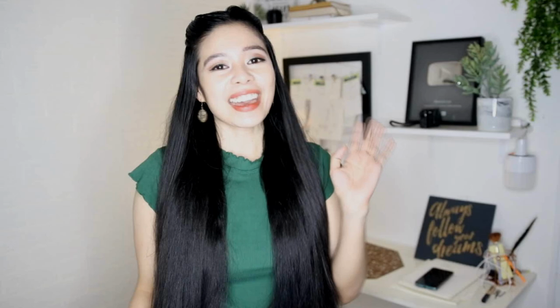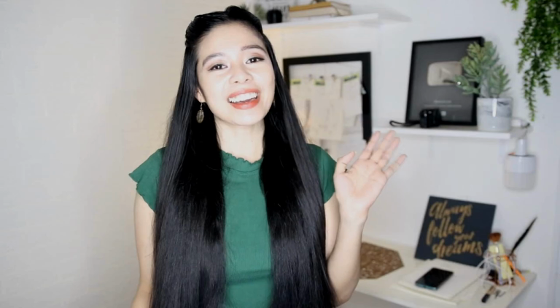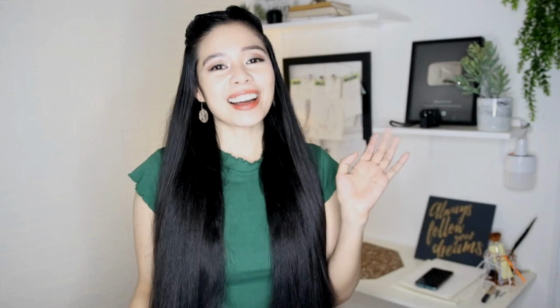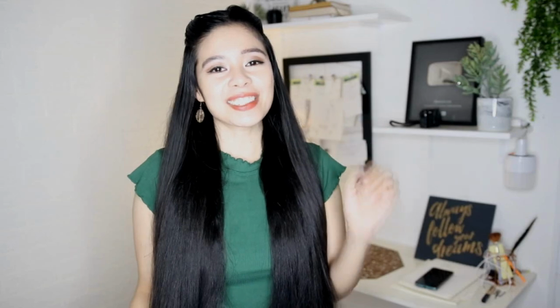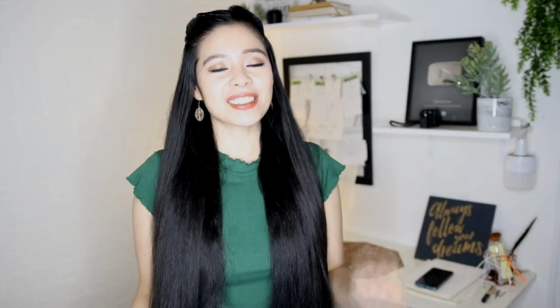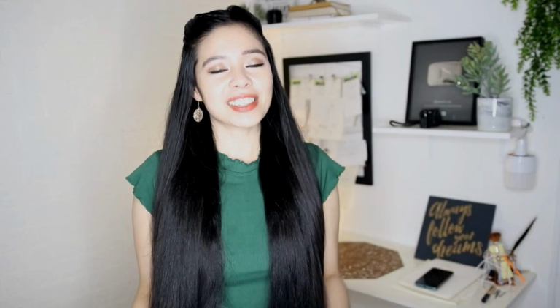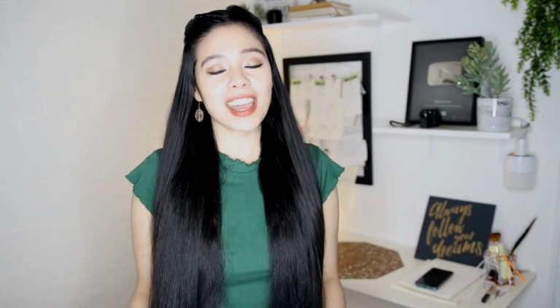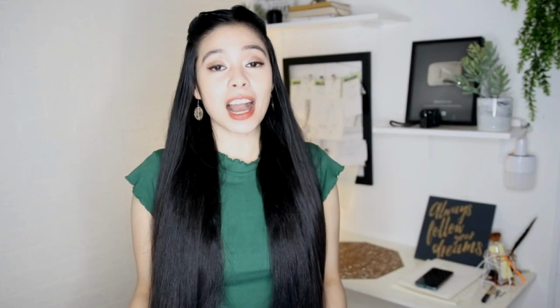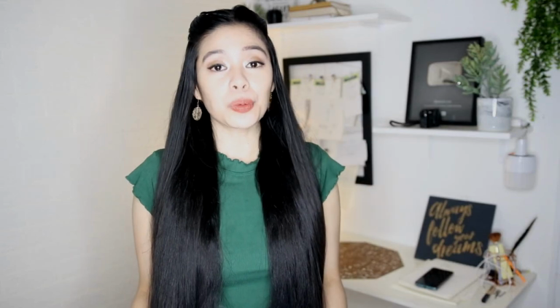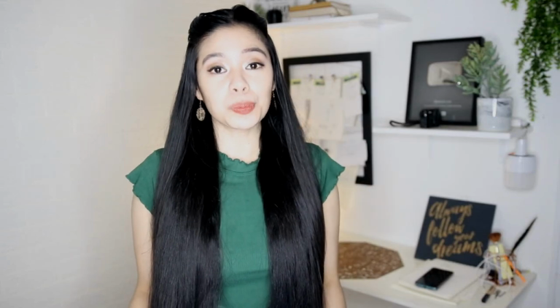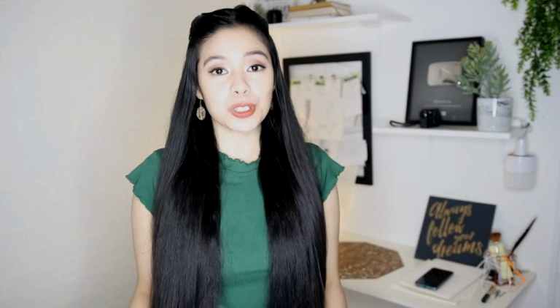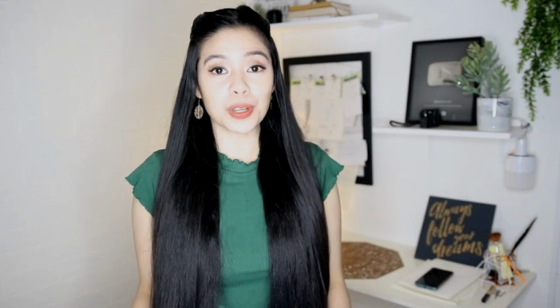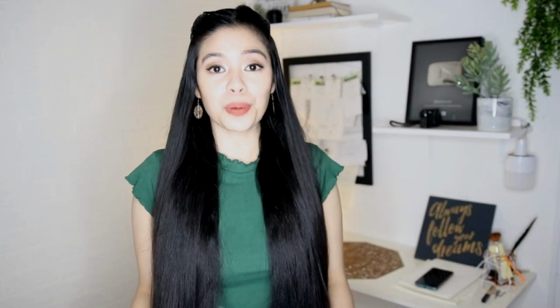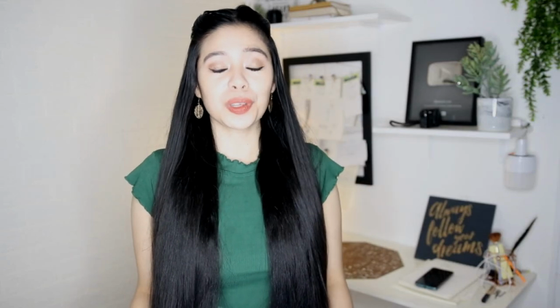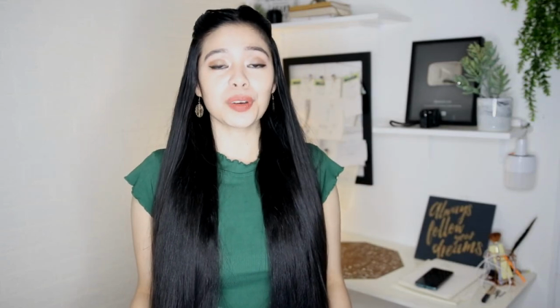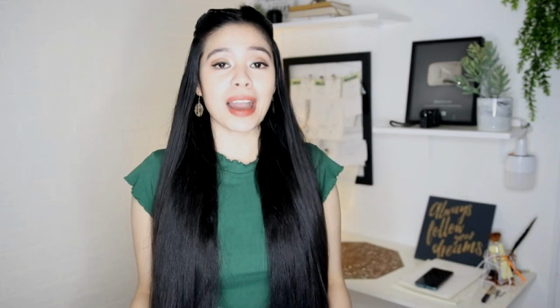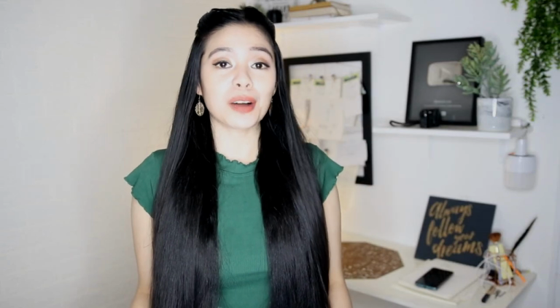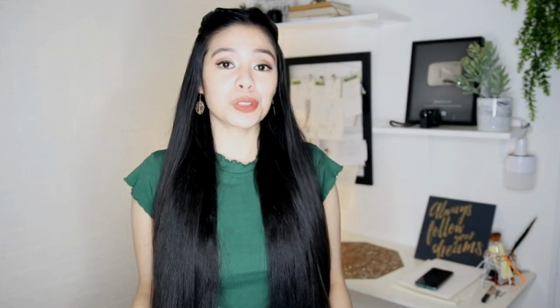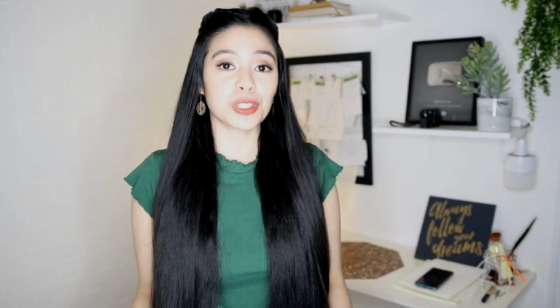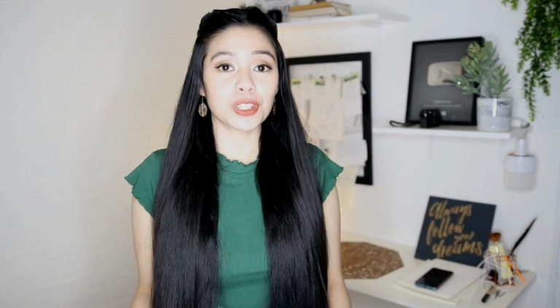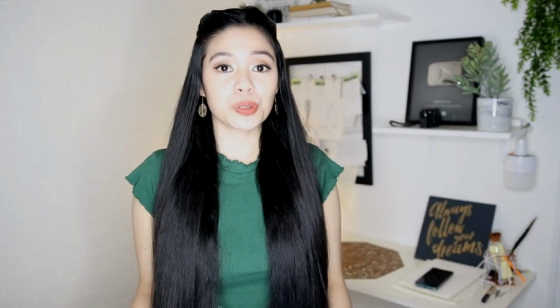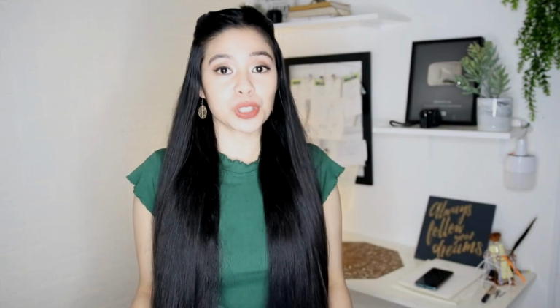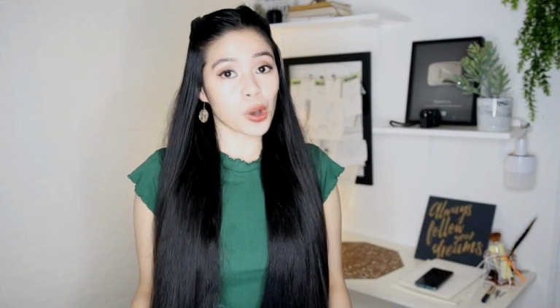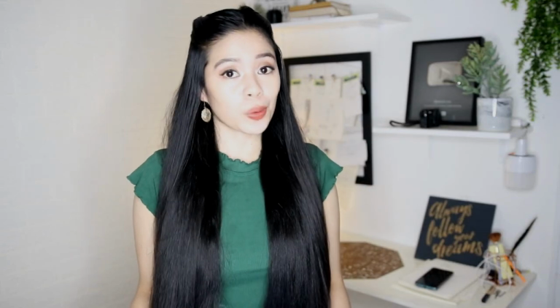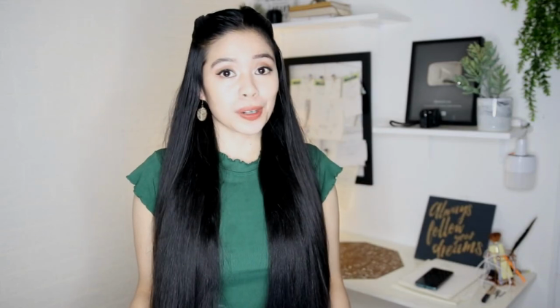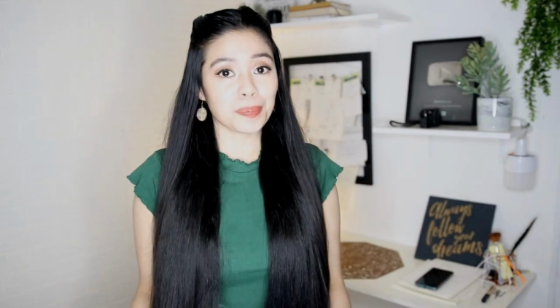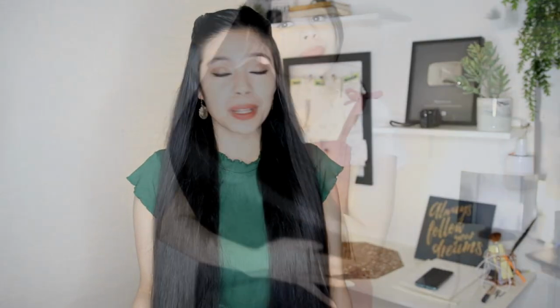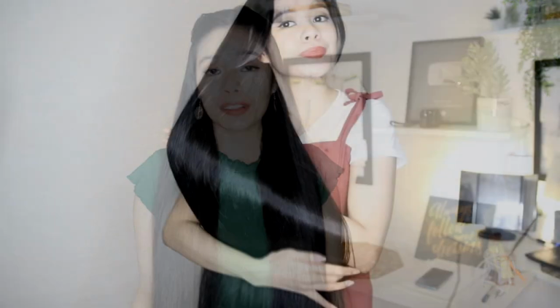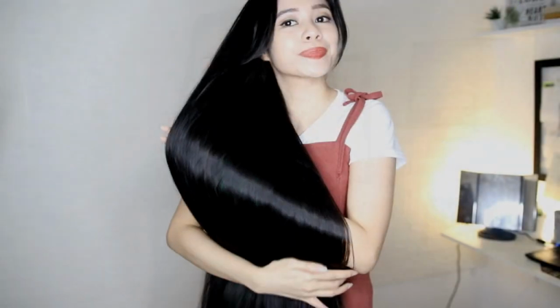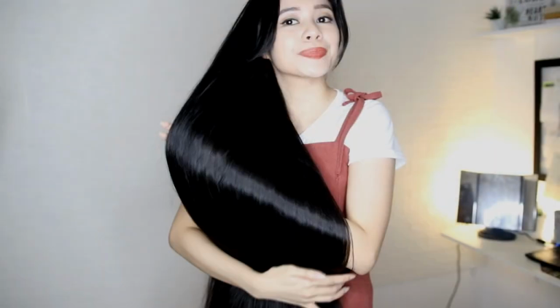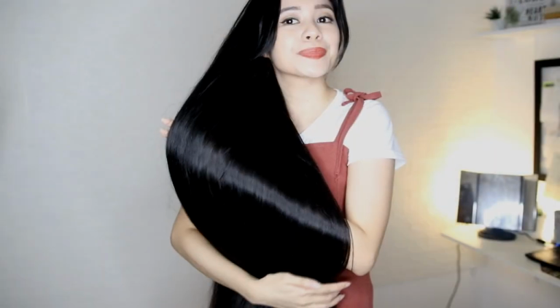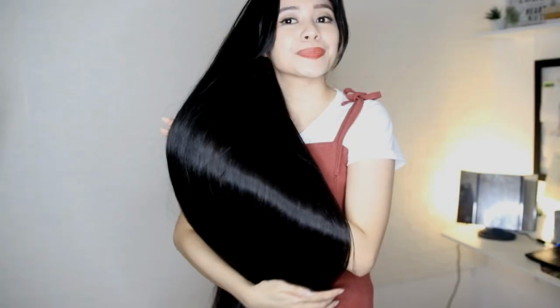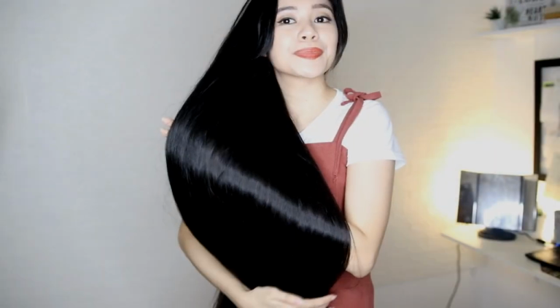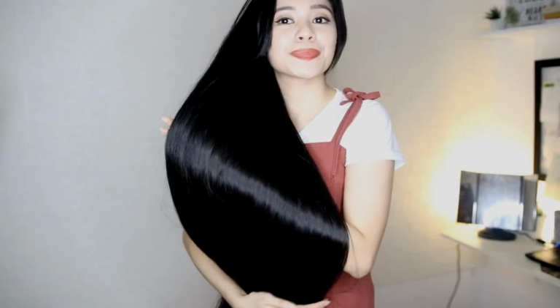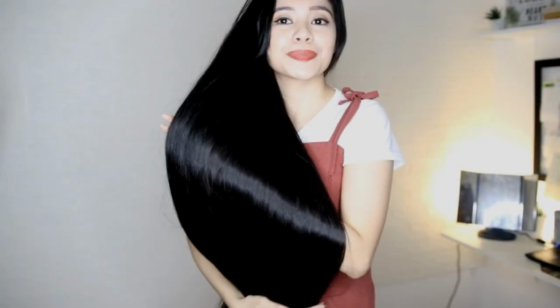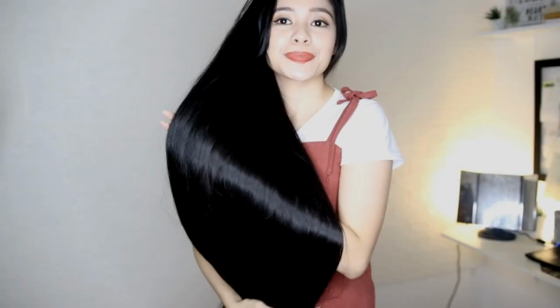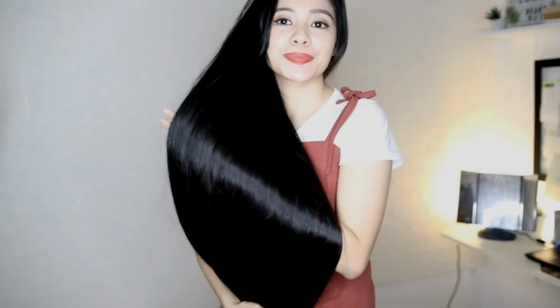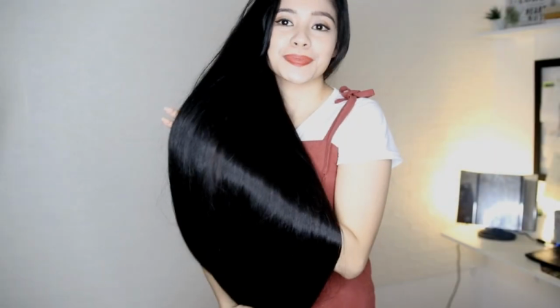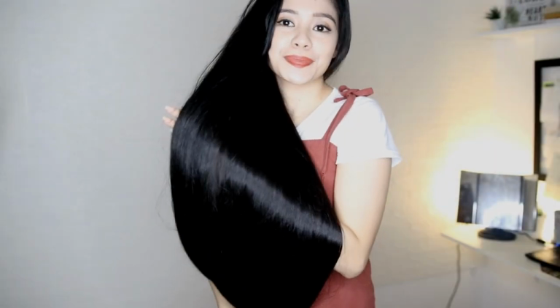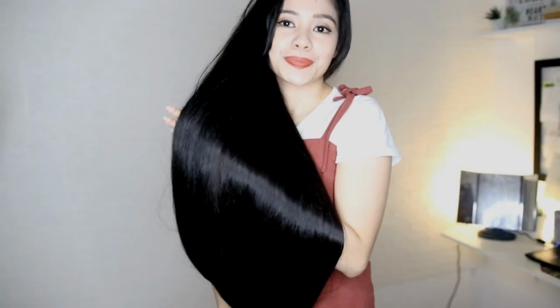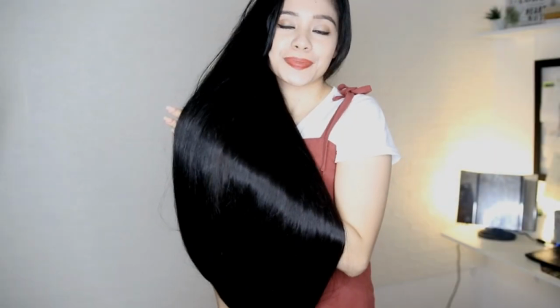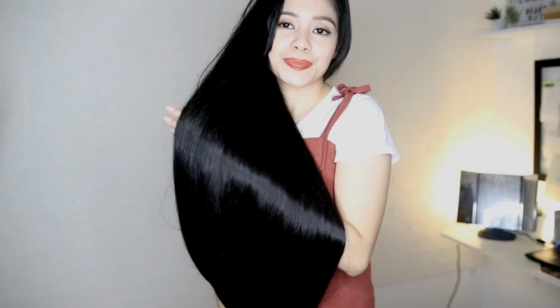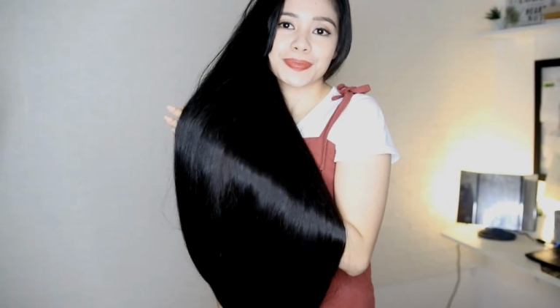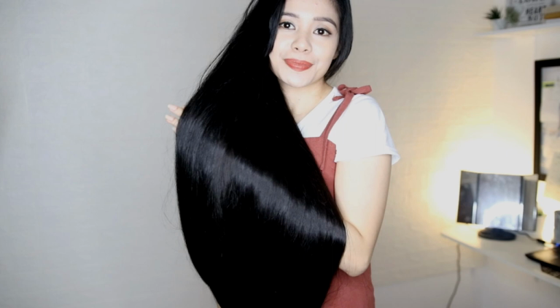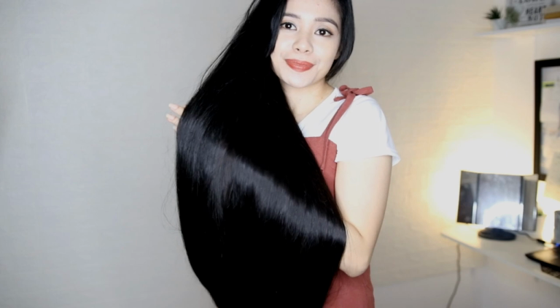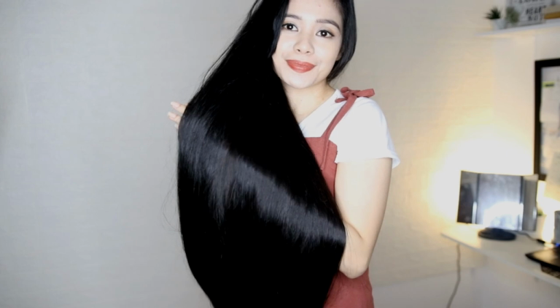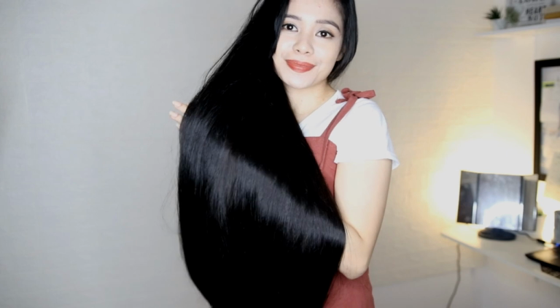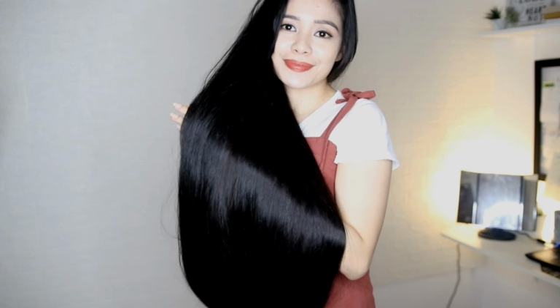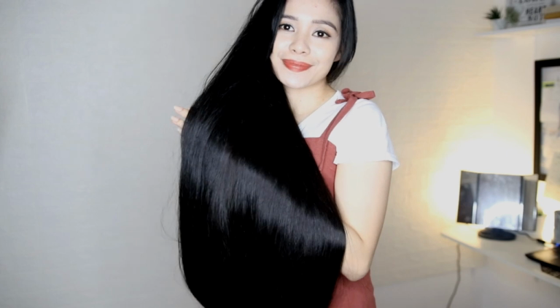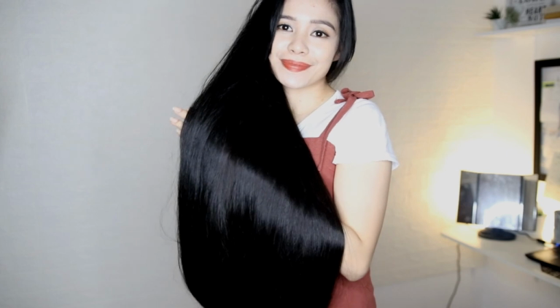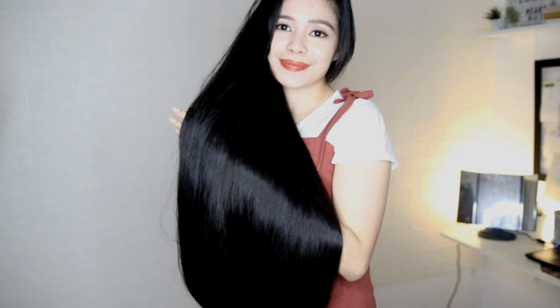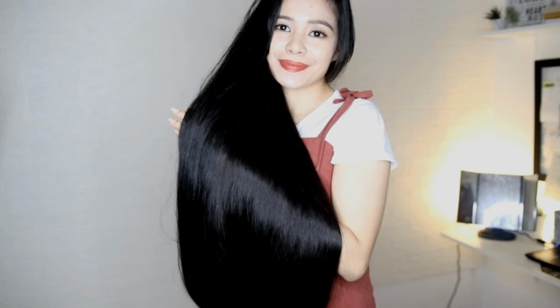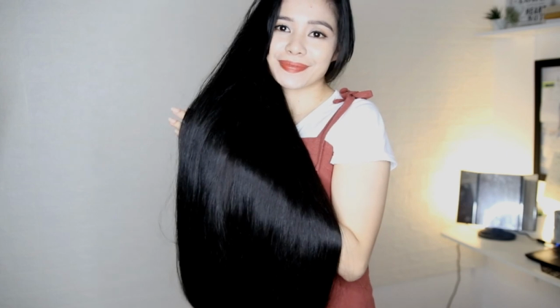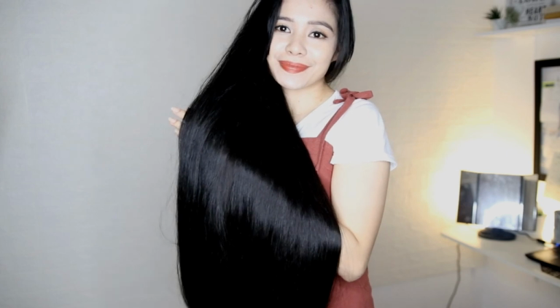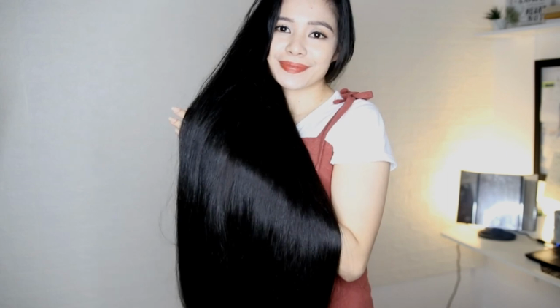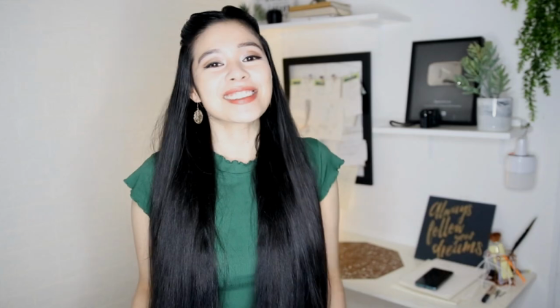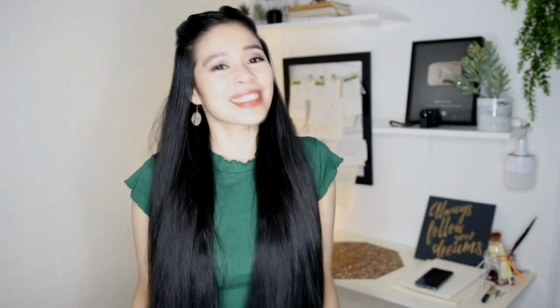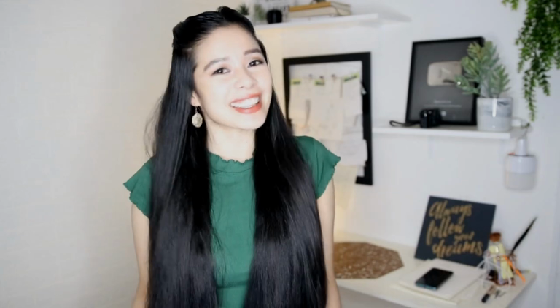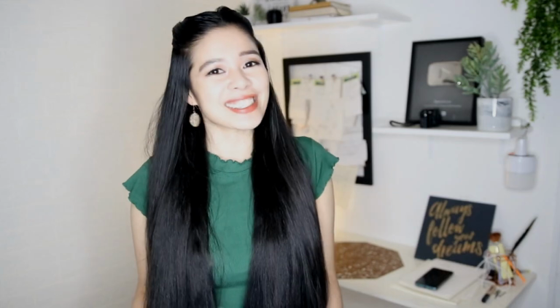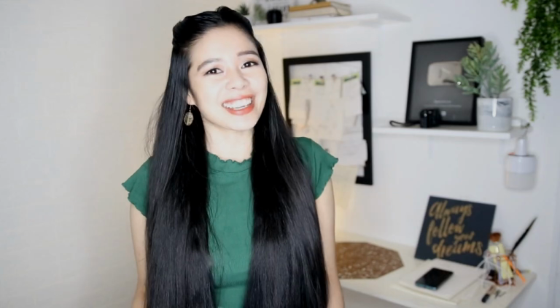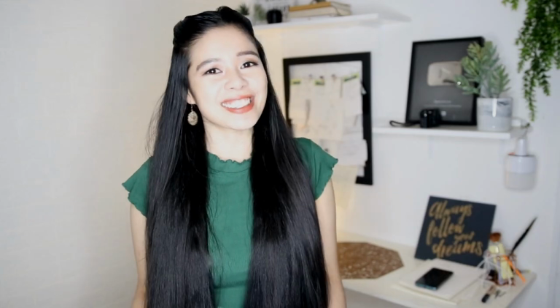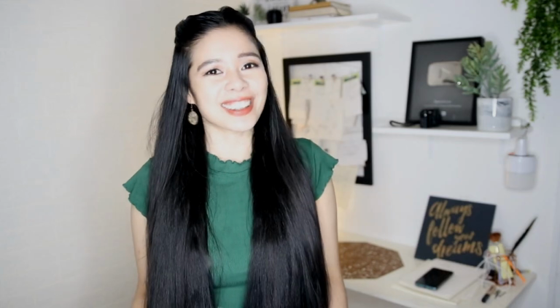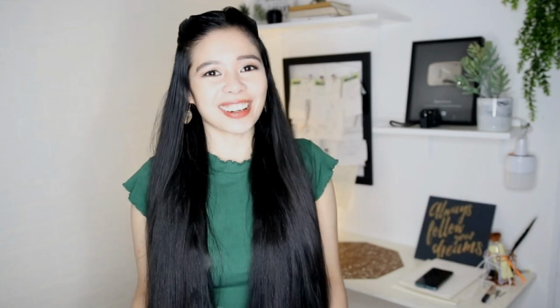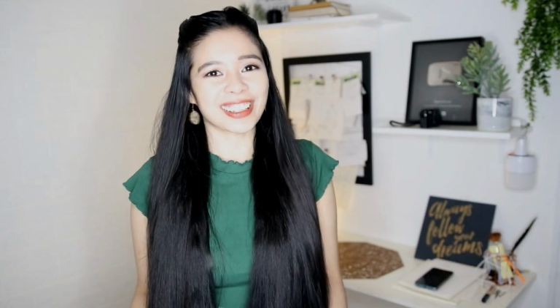Hey guys! So today I will be showing you how to use coconut milk for healthy hair growth and soft skin. So let's get started.